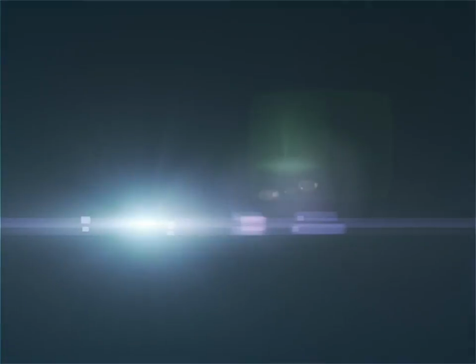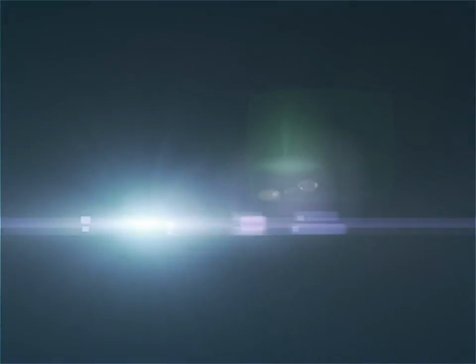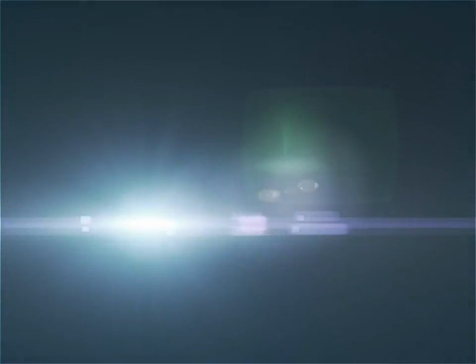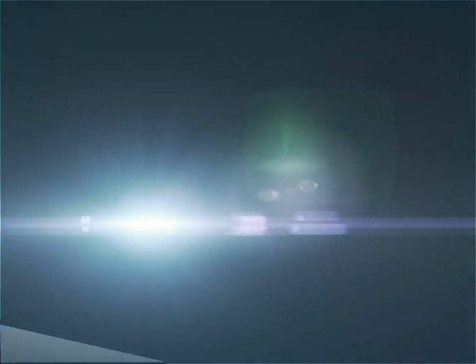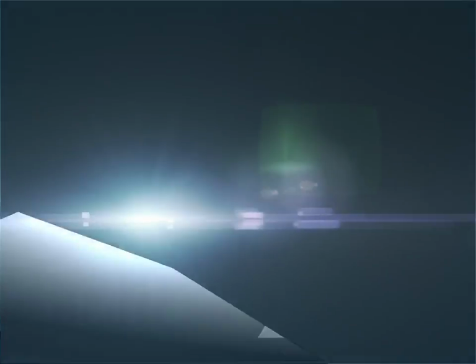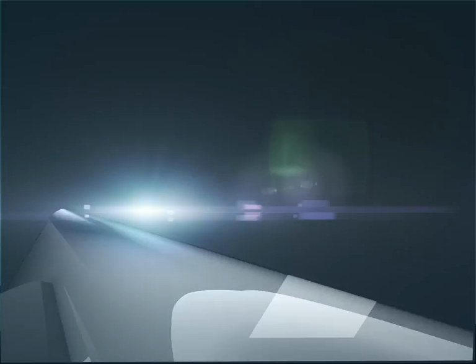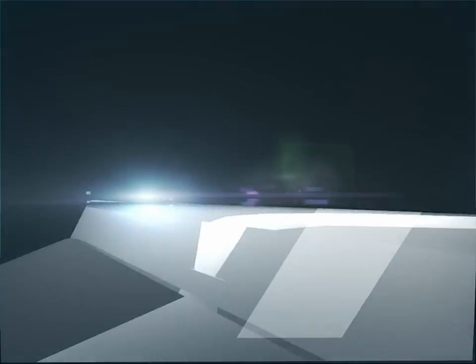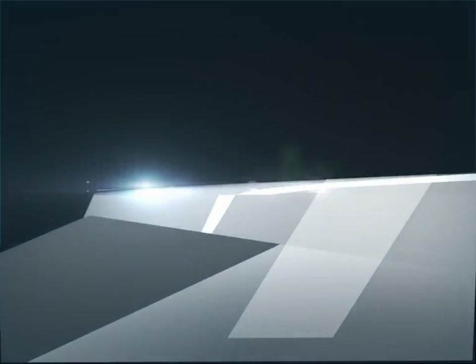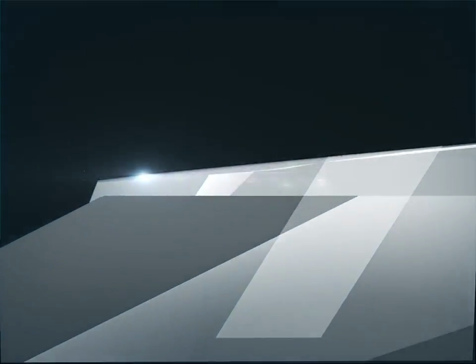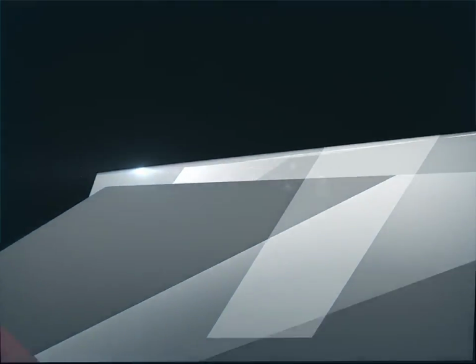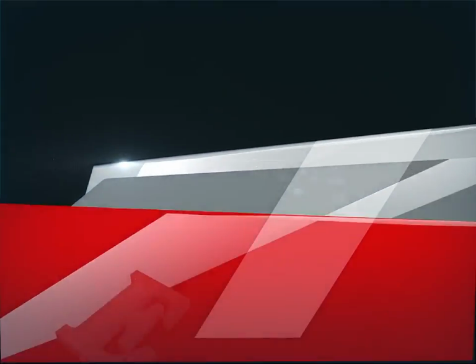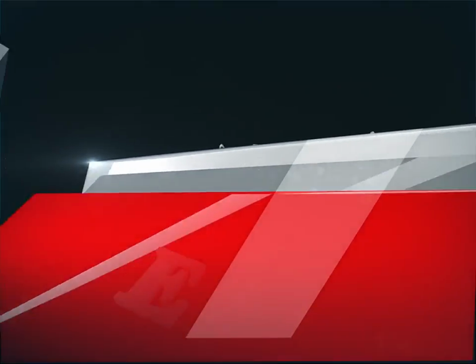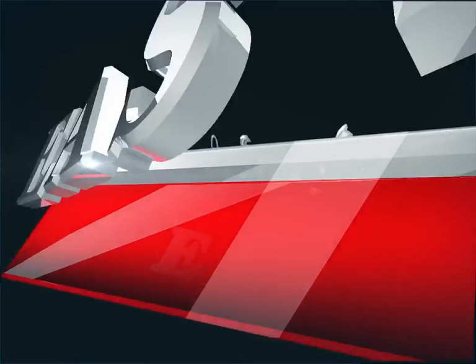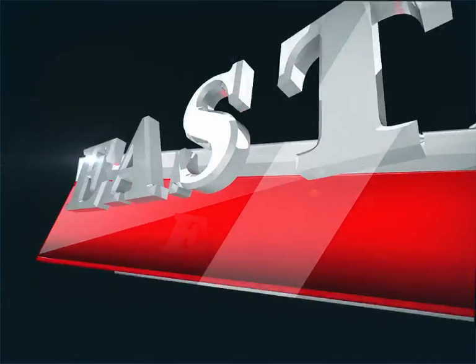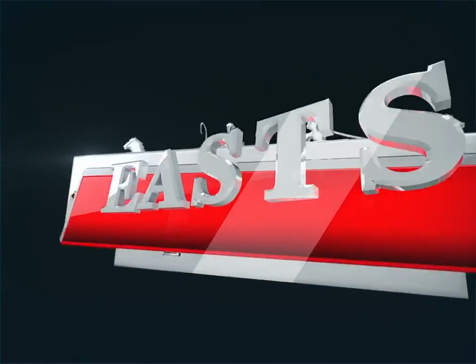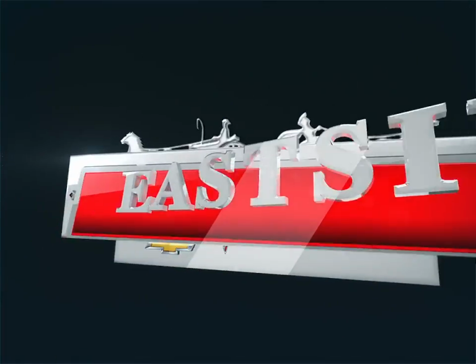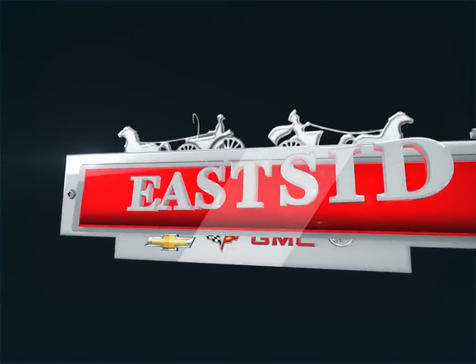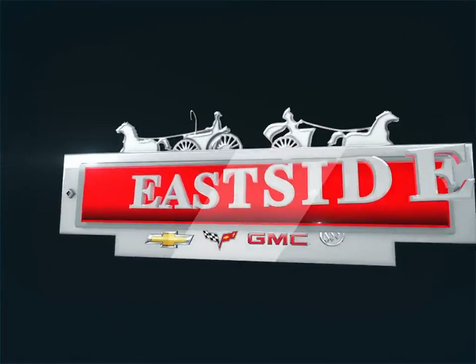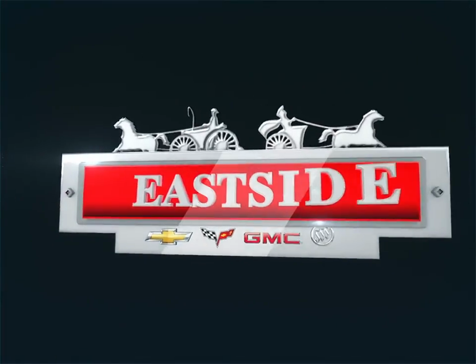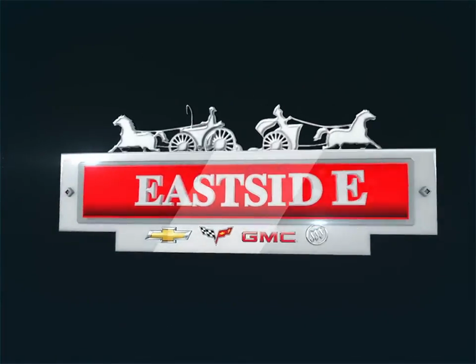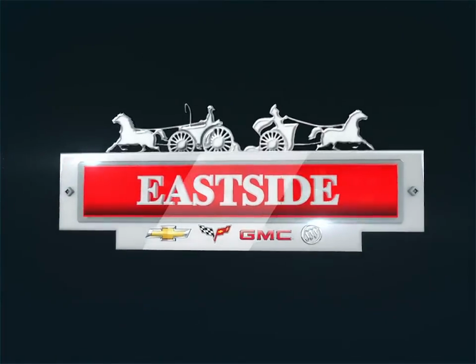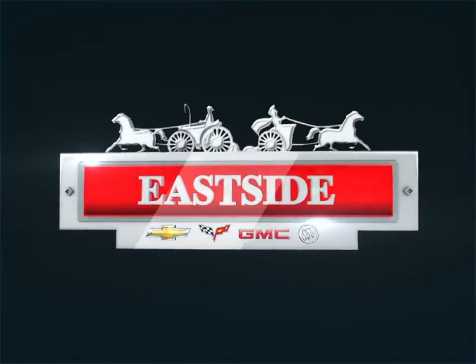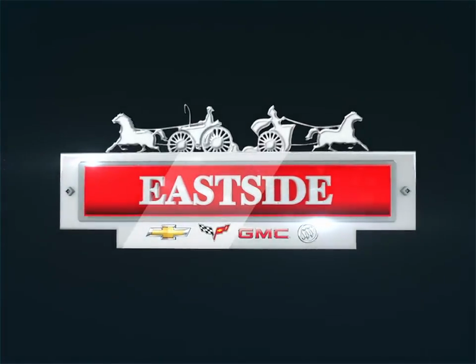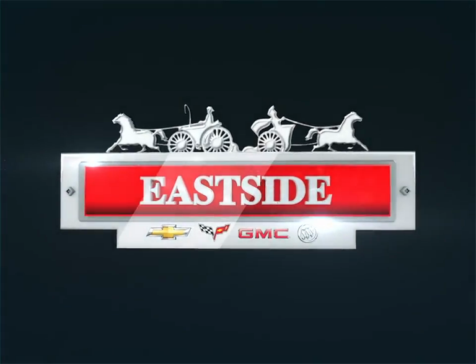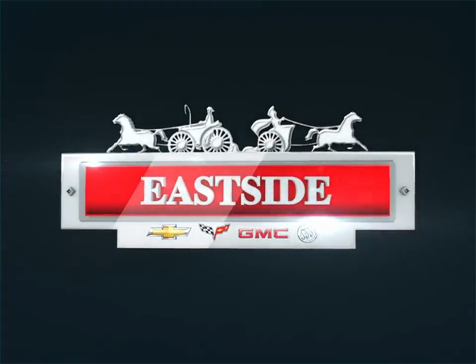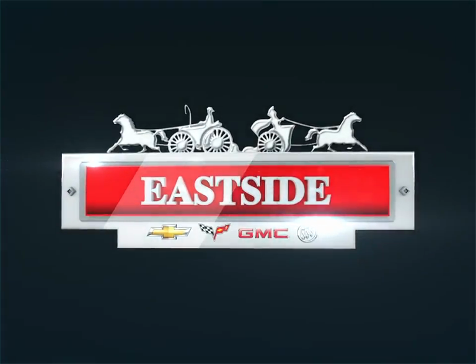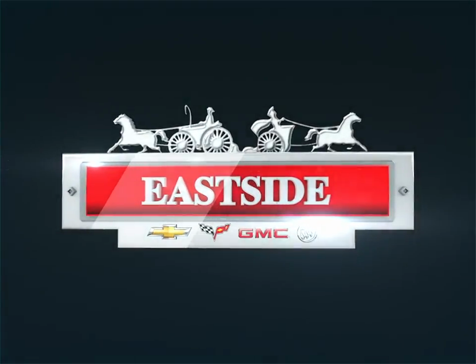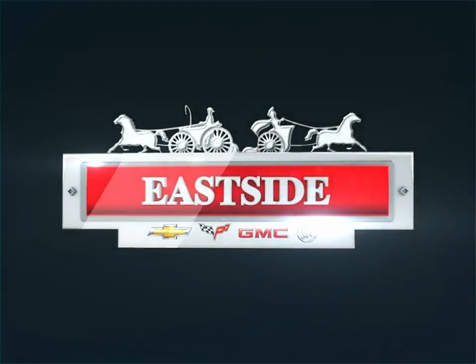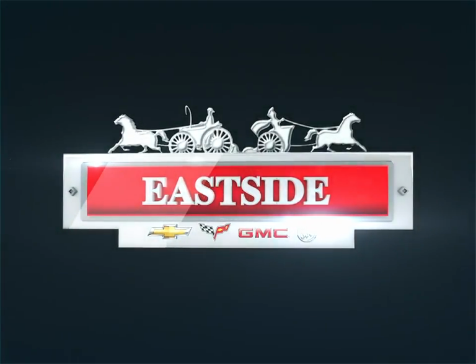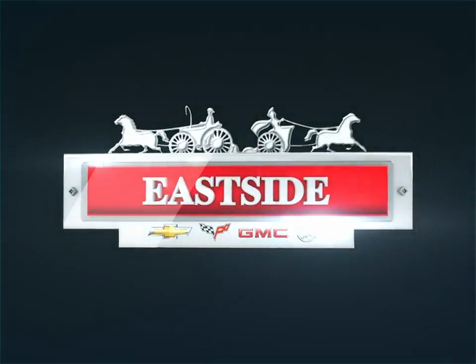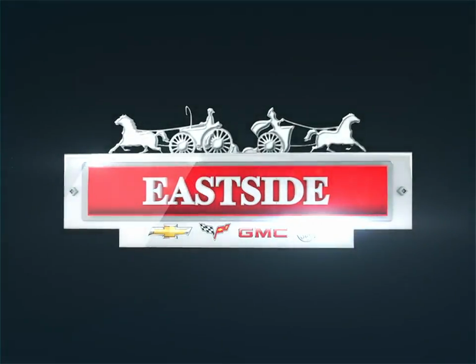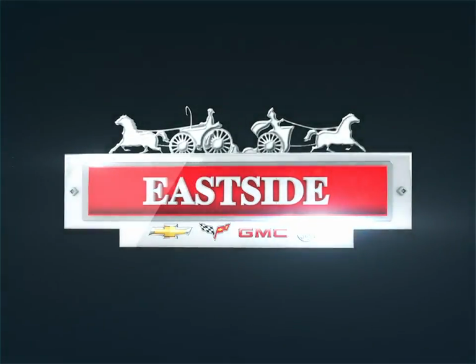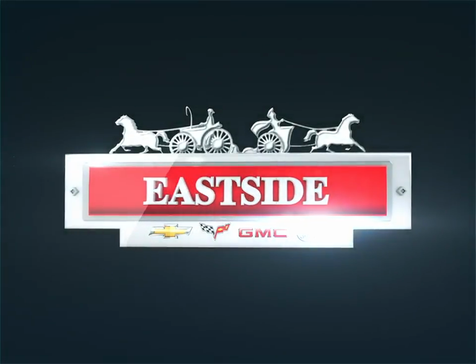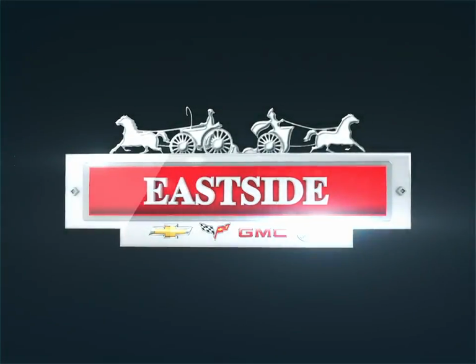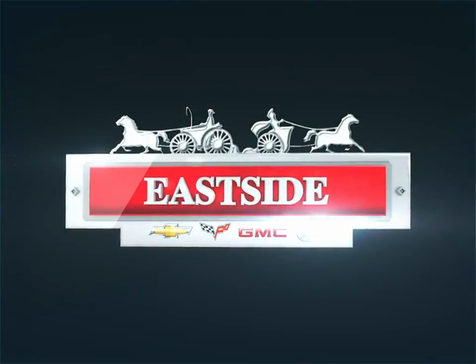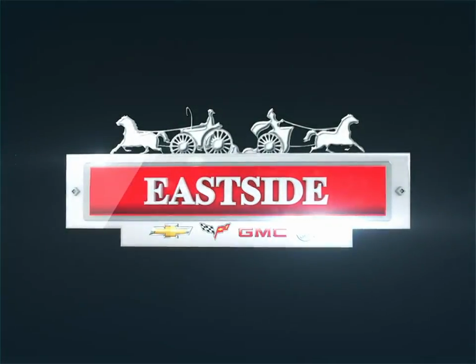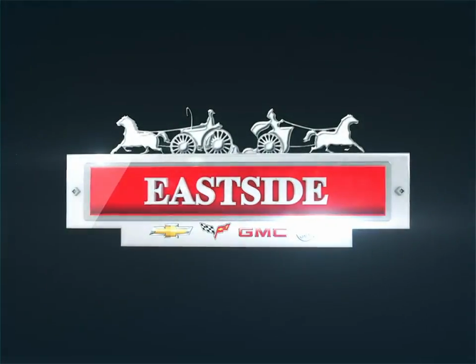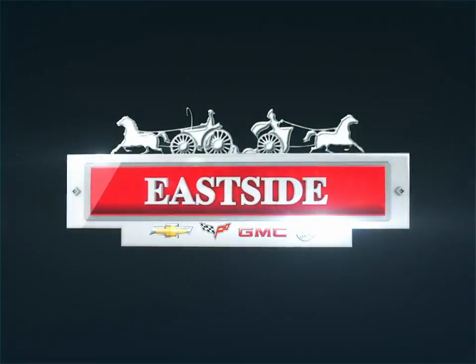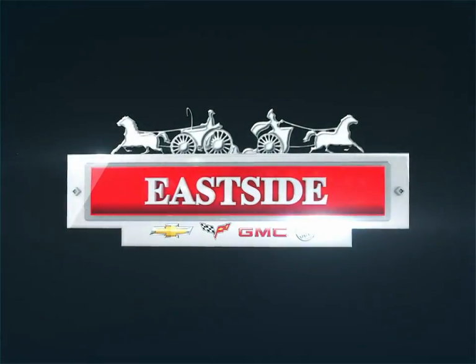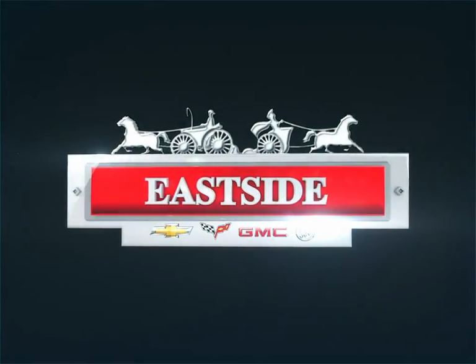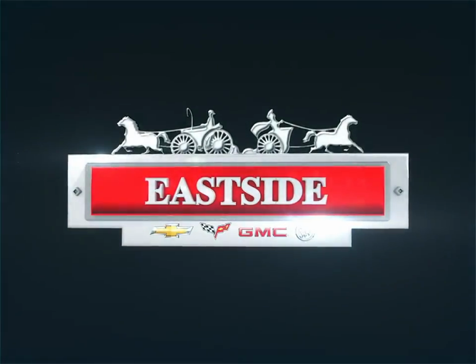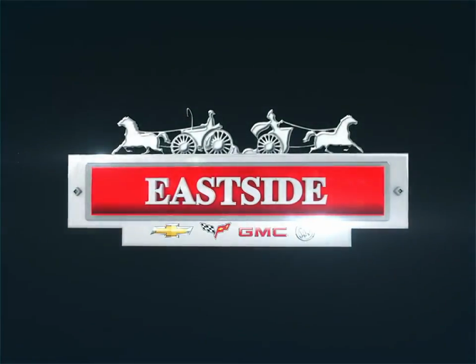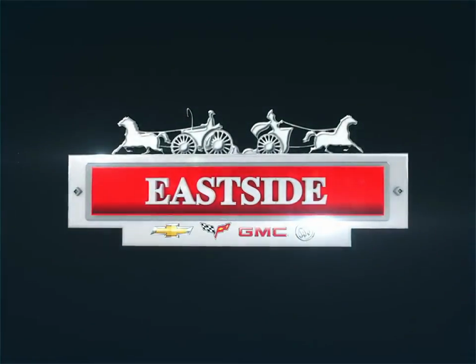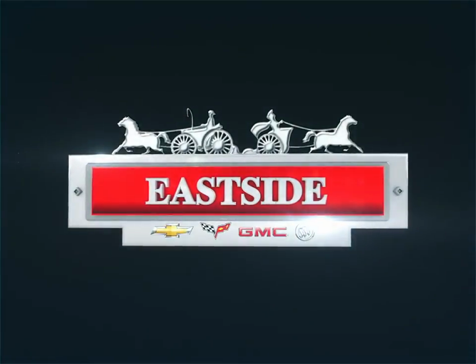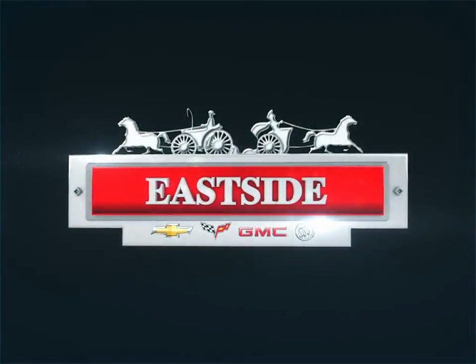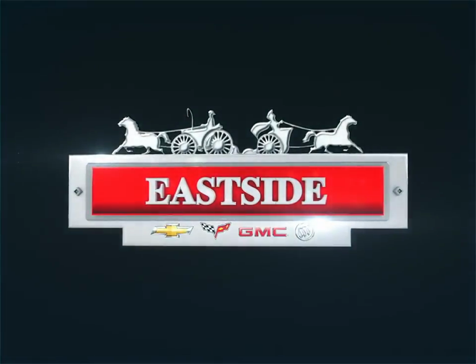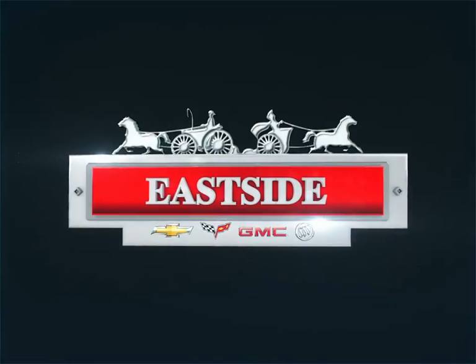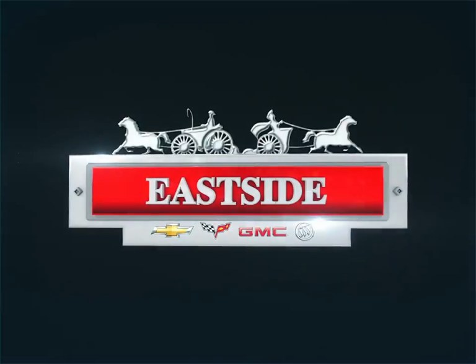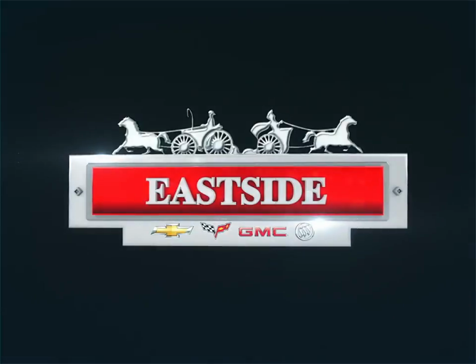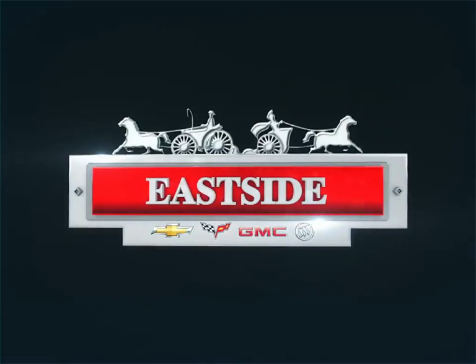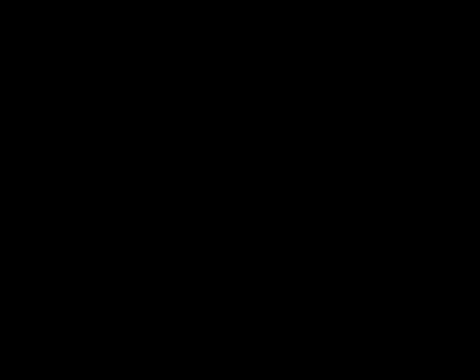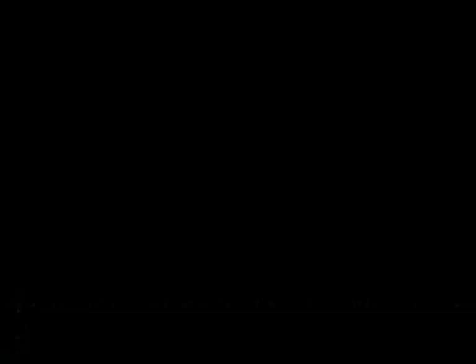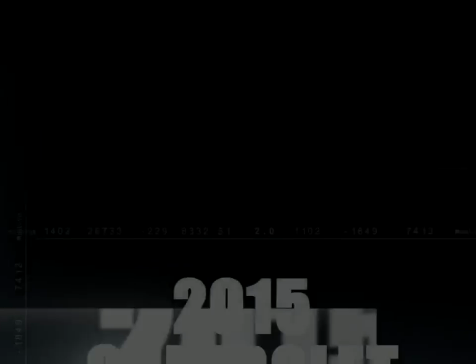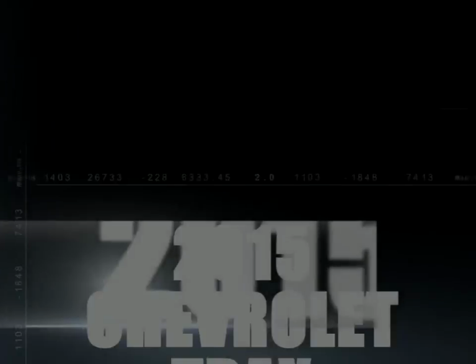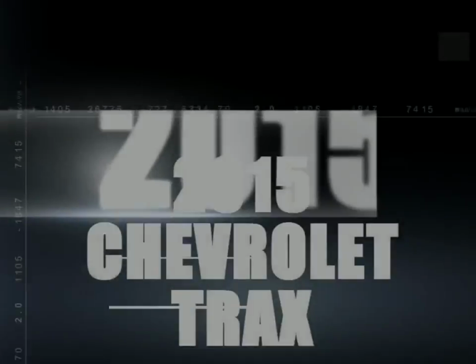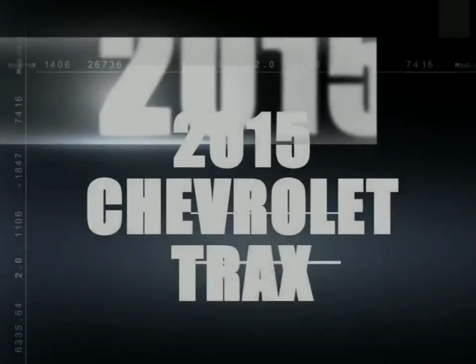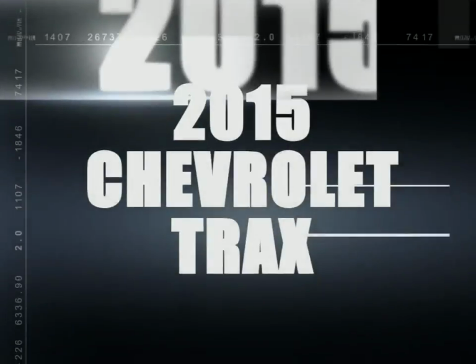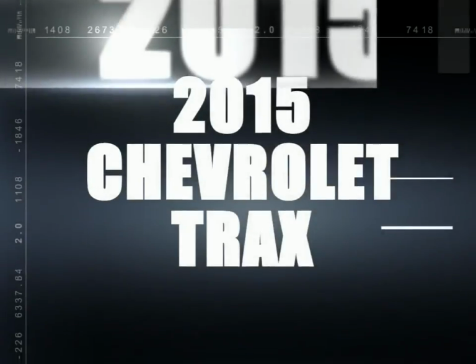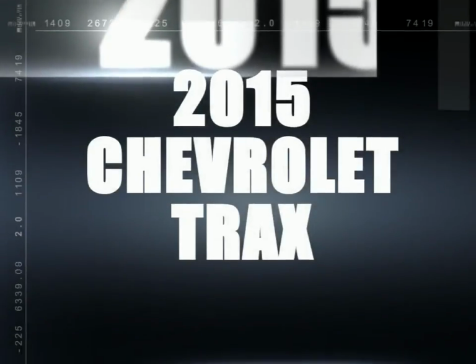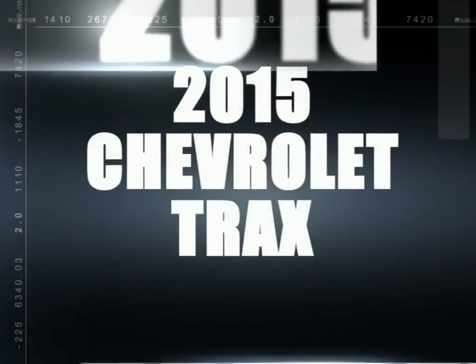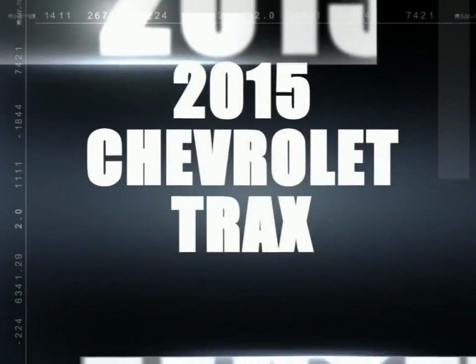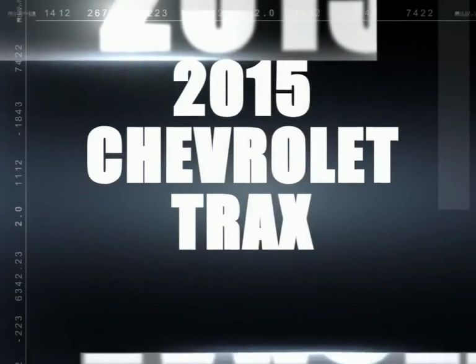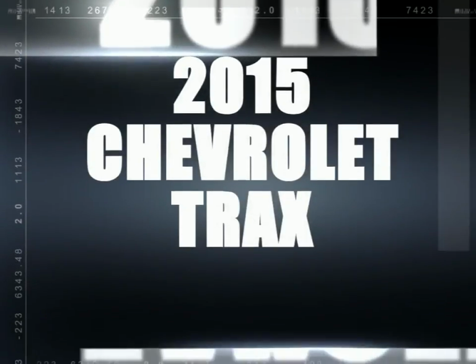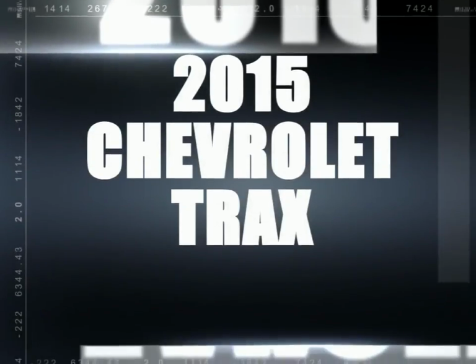Welcome to Eastside Chevrolet Buick GMC. Today we're looking at a 2015 Chevrolet Trax.